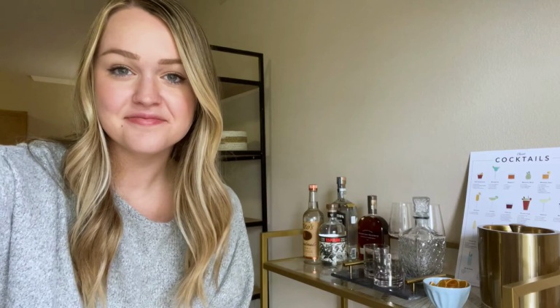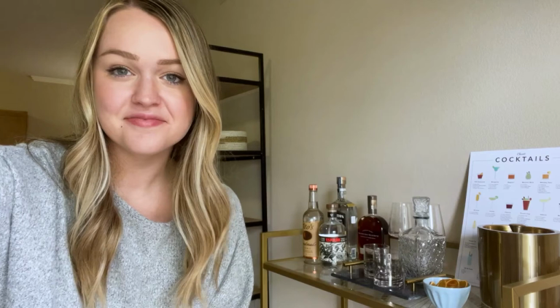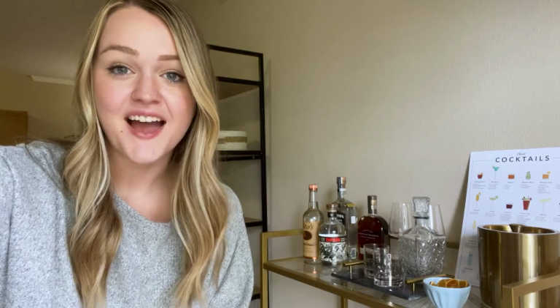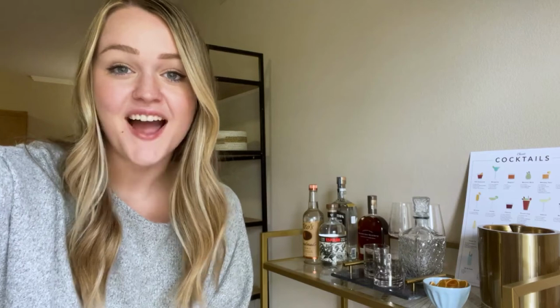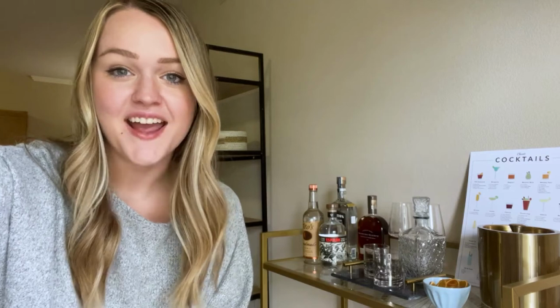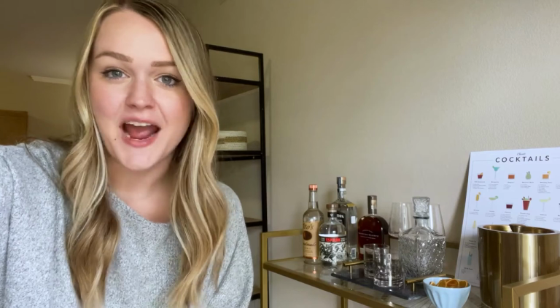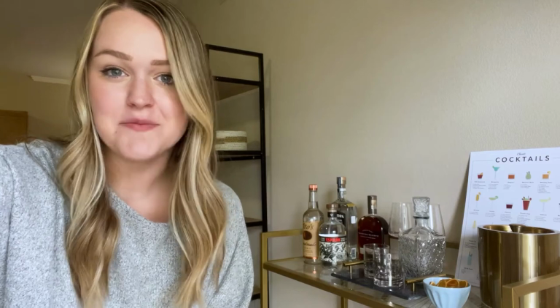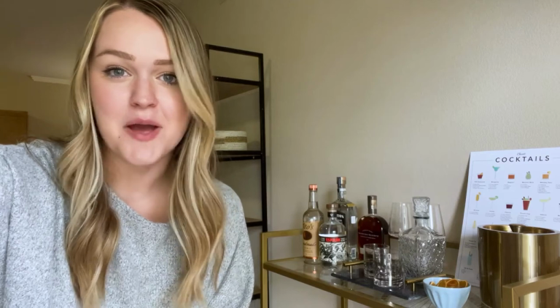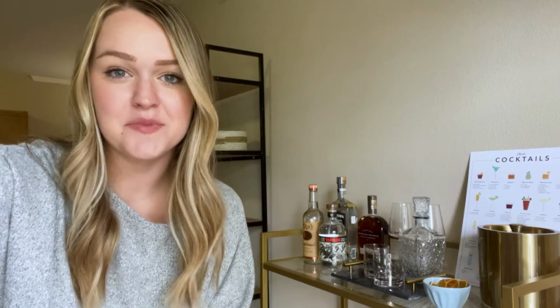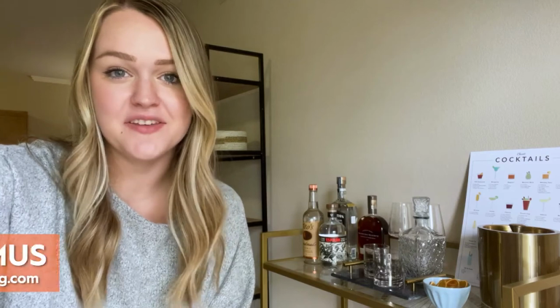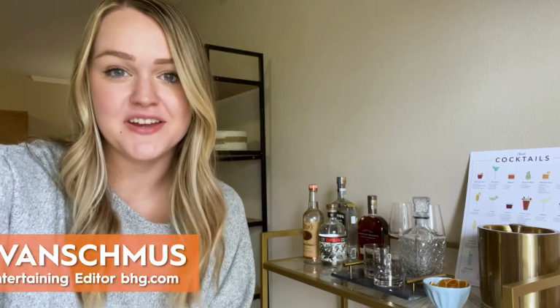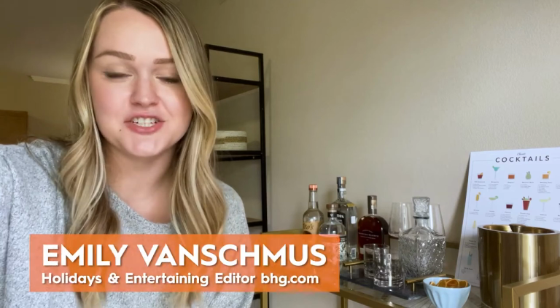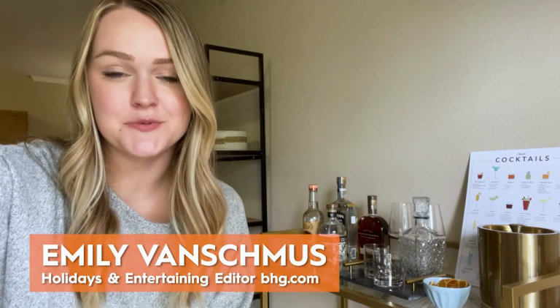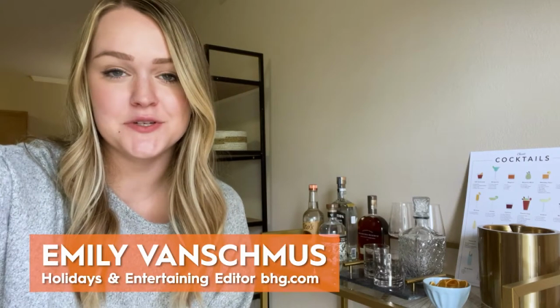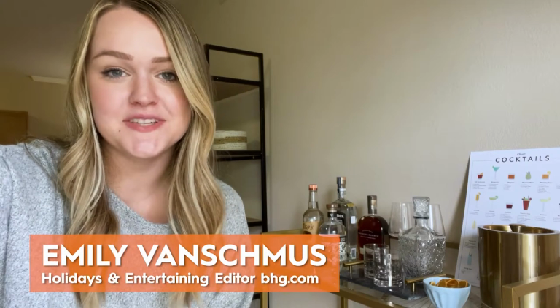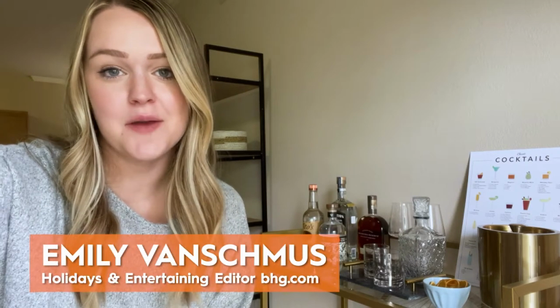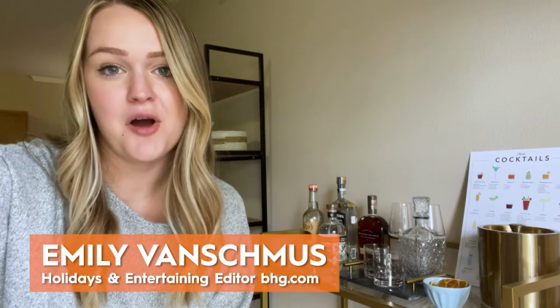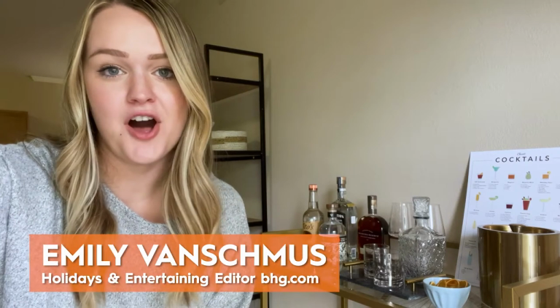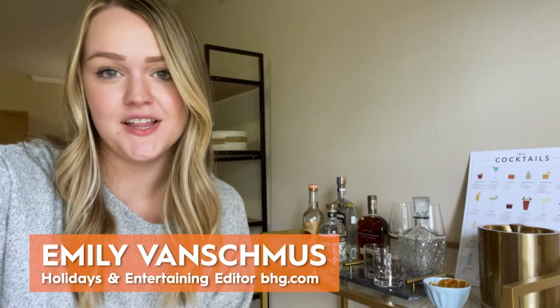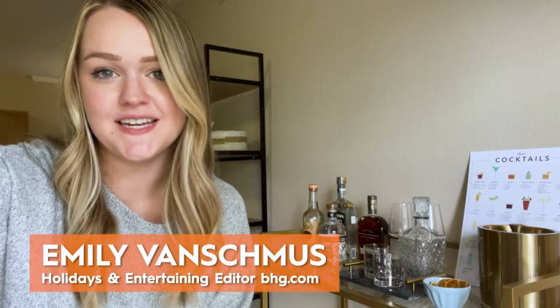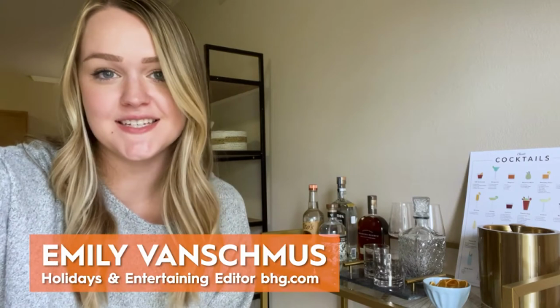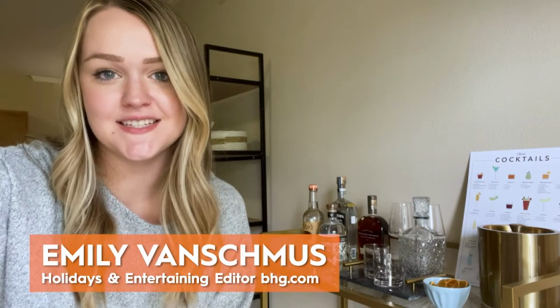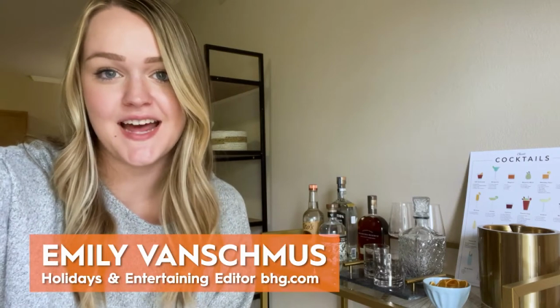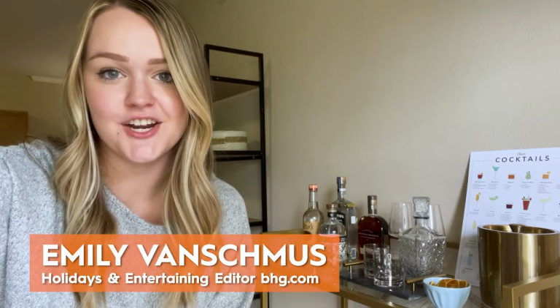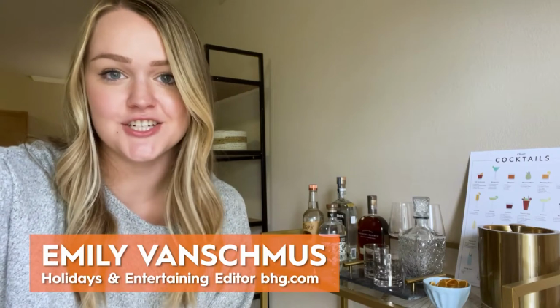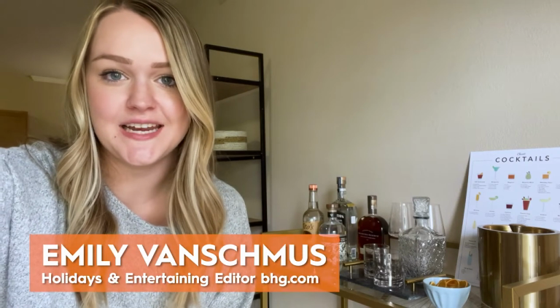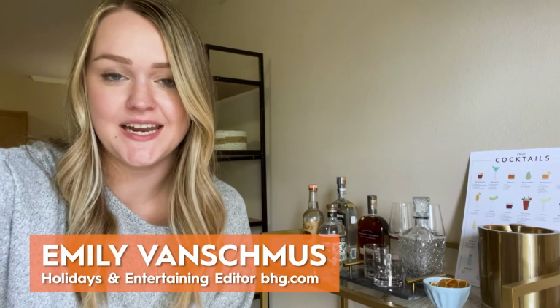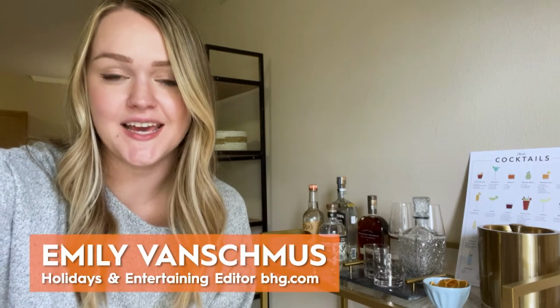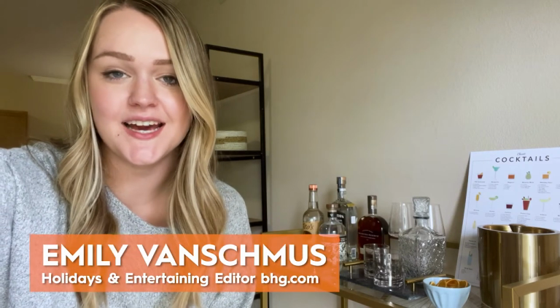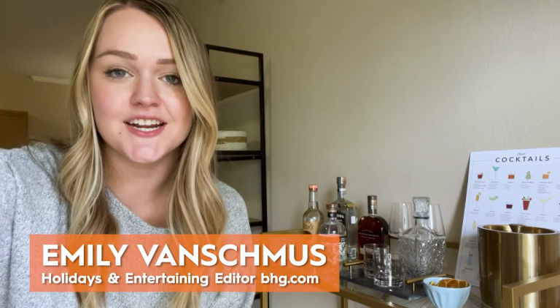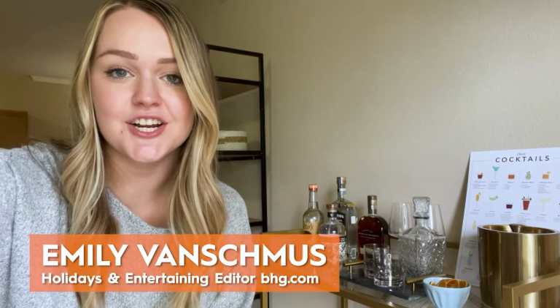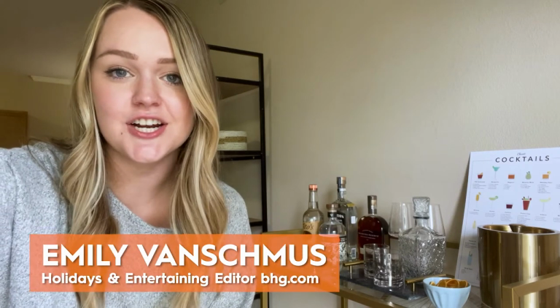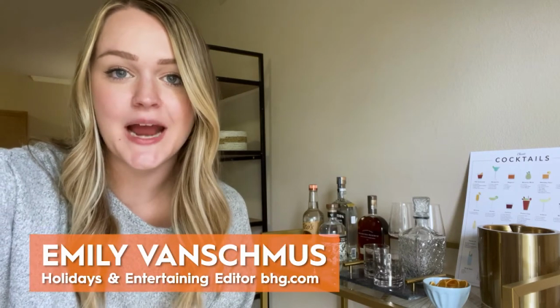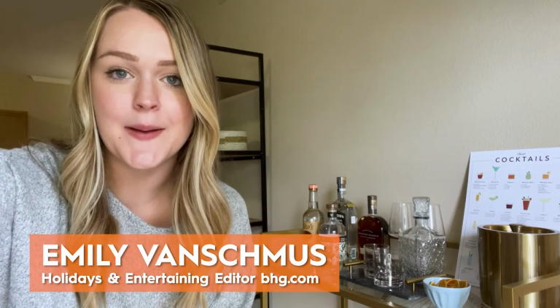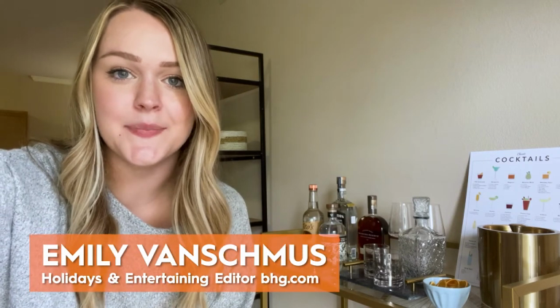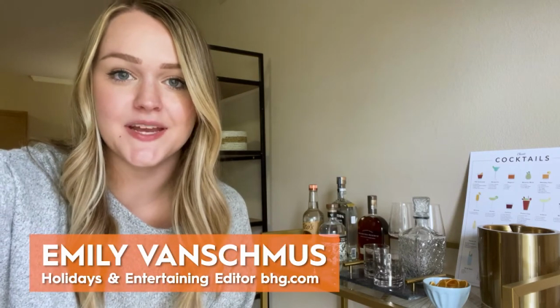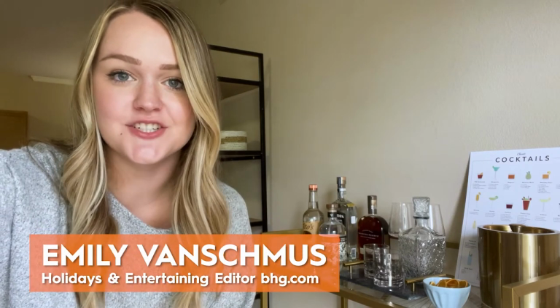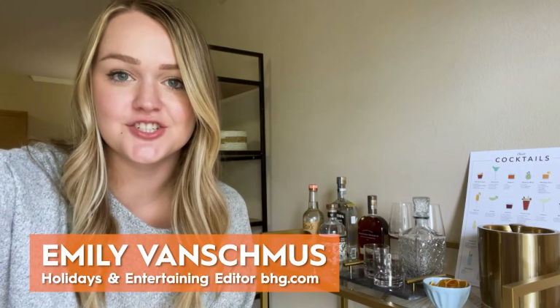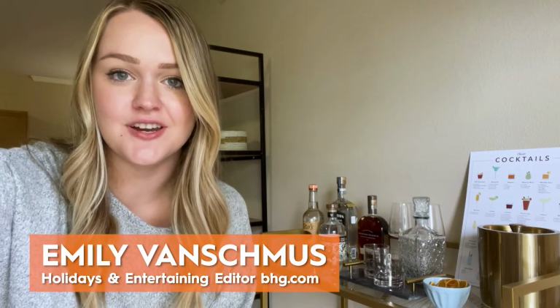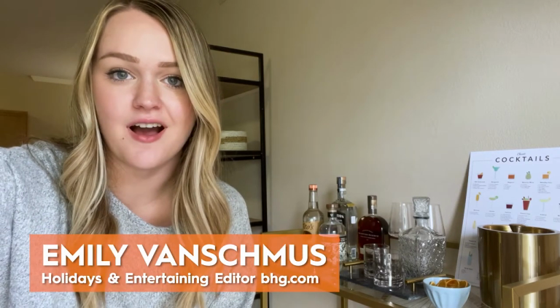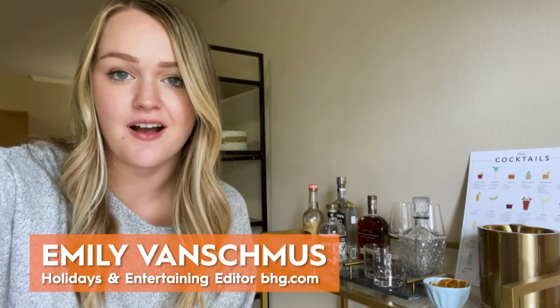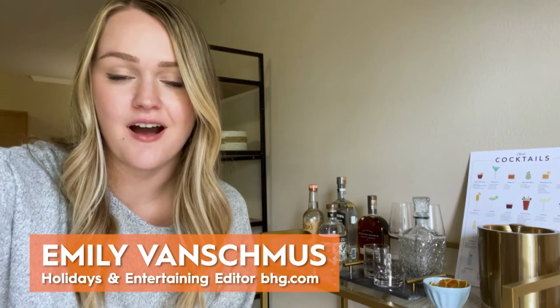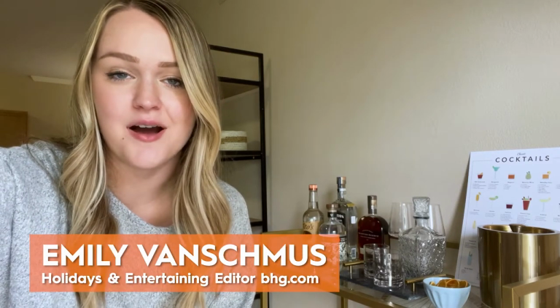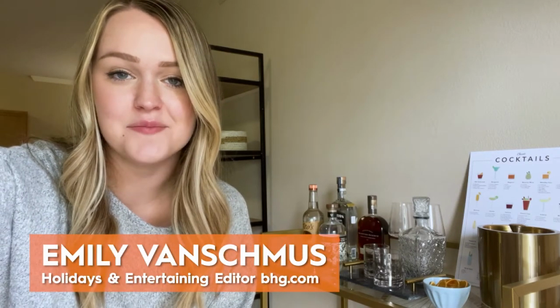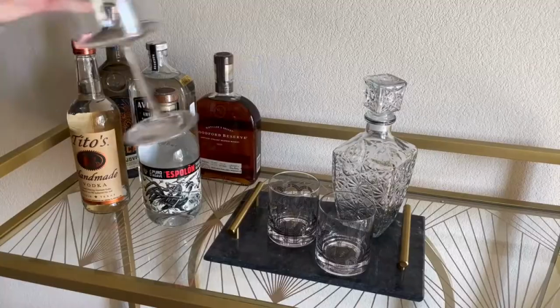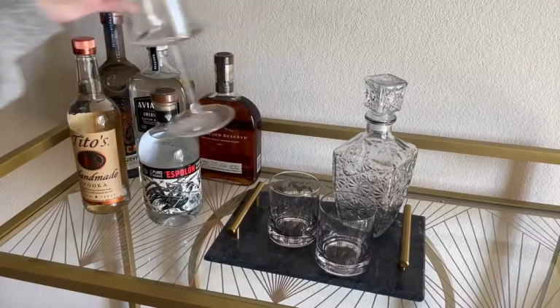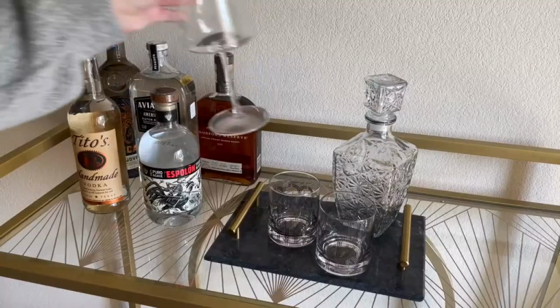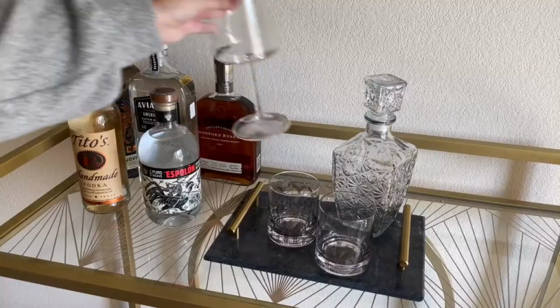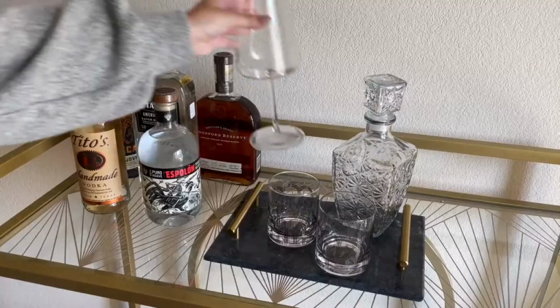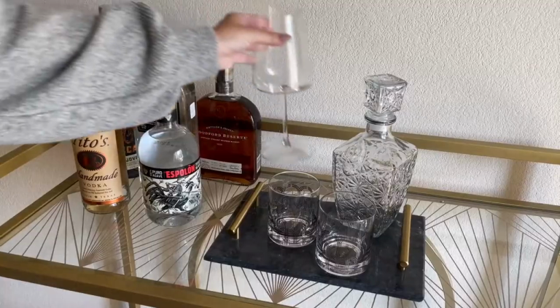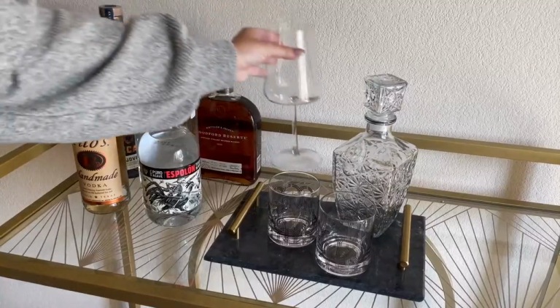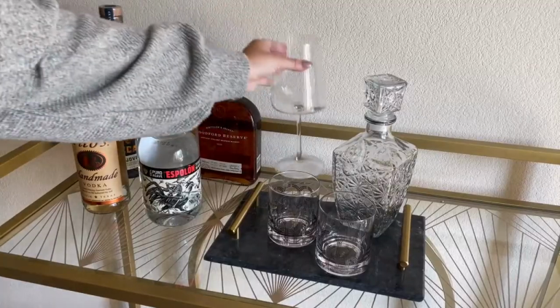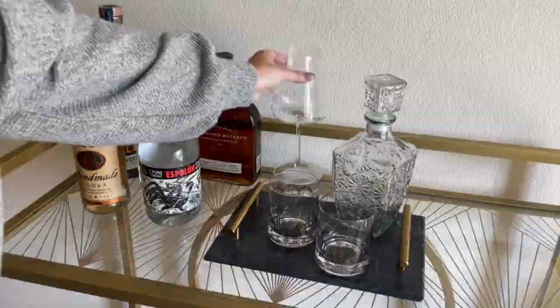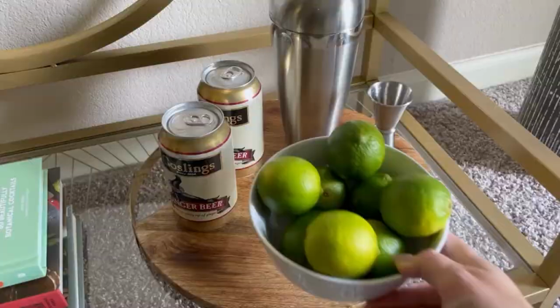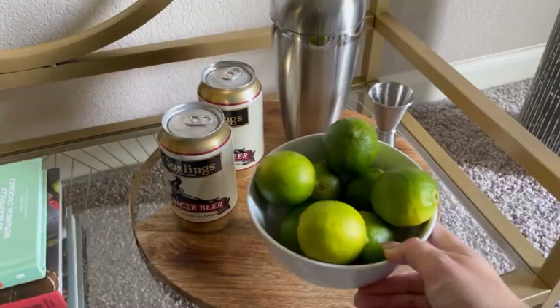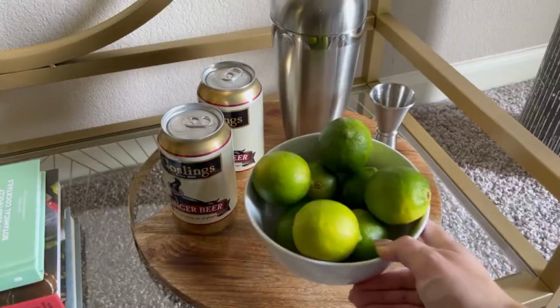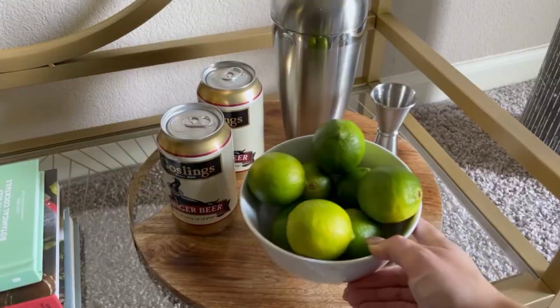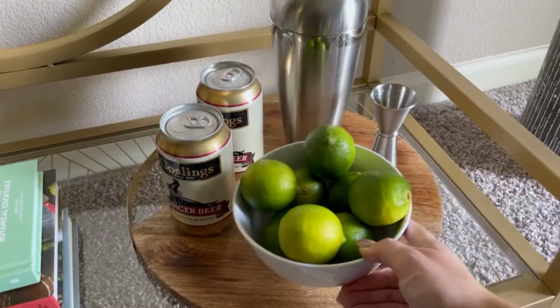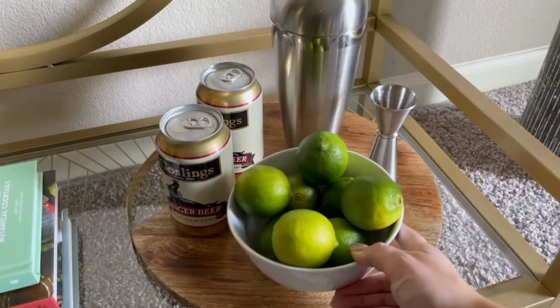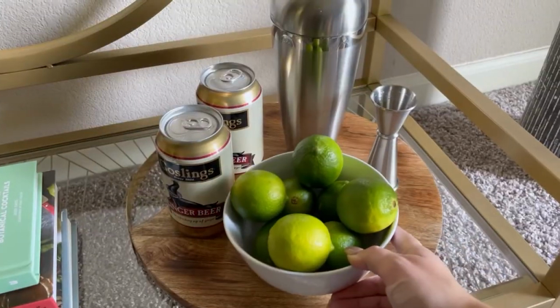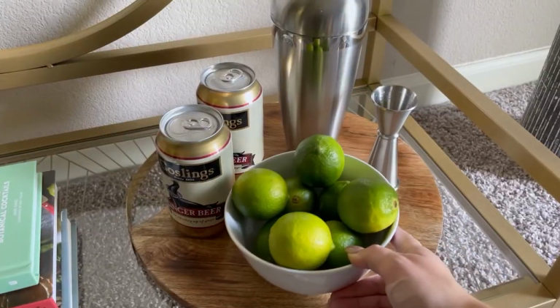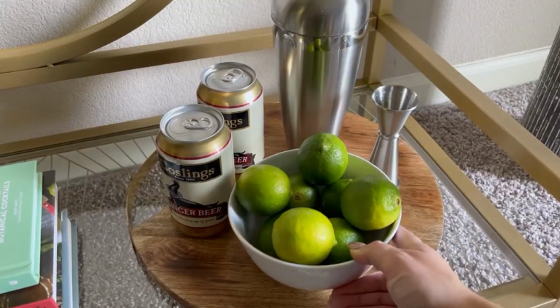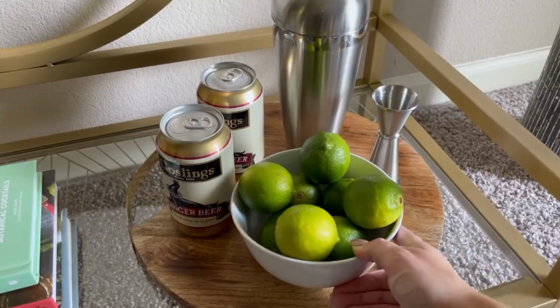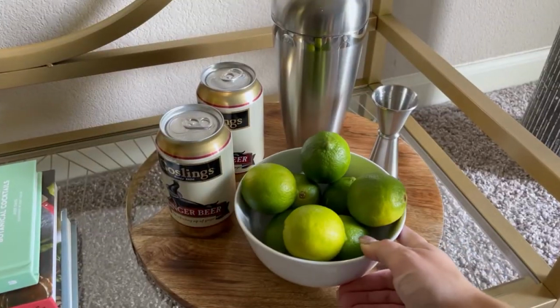Hi, I'm Emily Van Schmoos. I'm a holidays and entertaining editor at BHG.com, and this is how I style my bar cart.